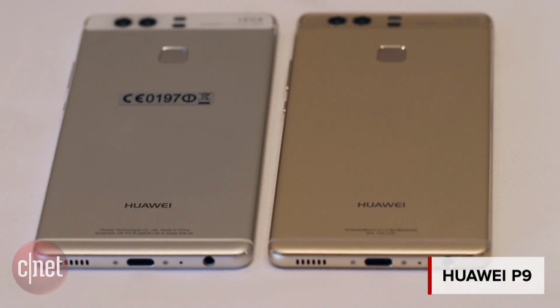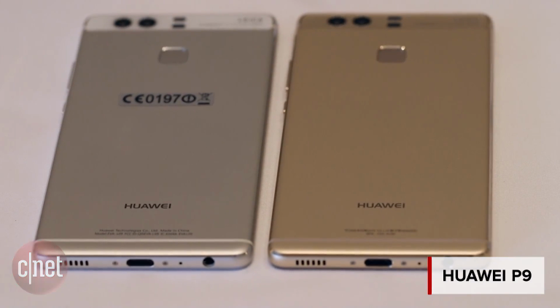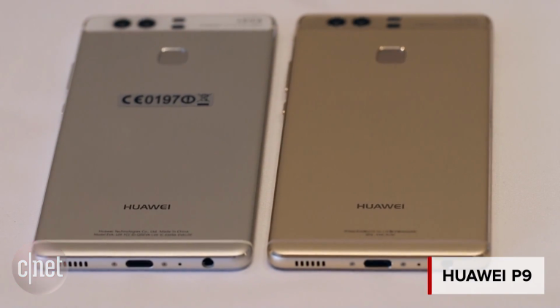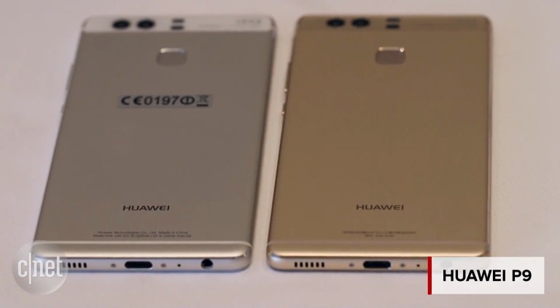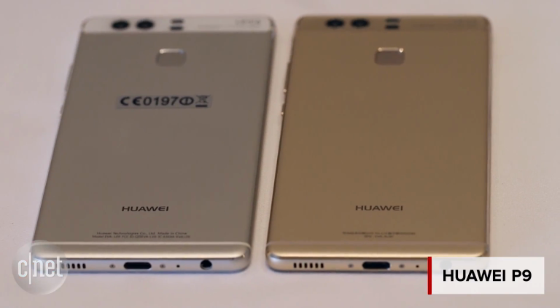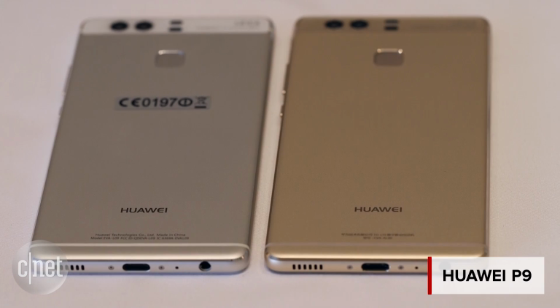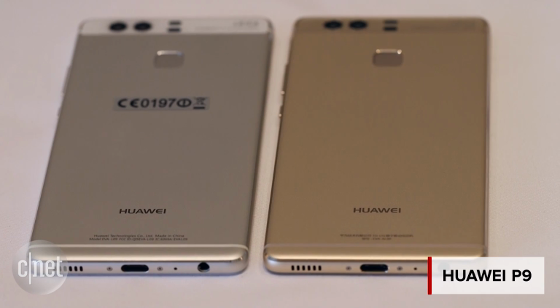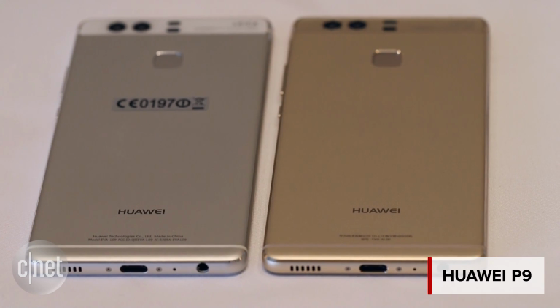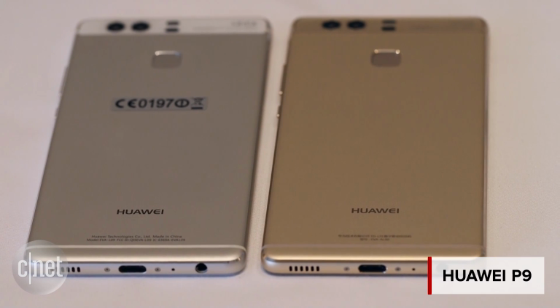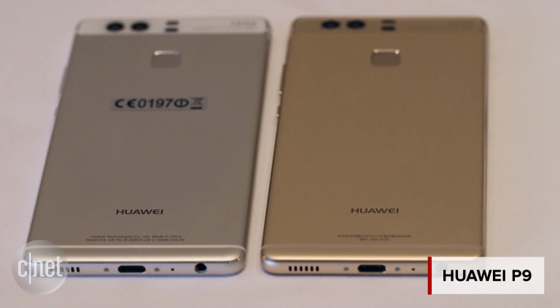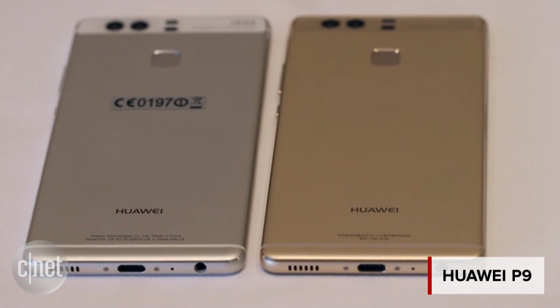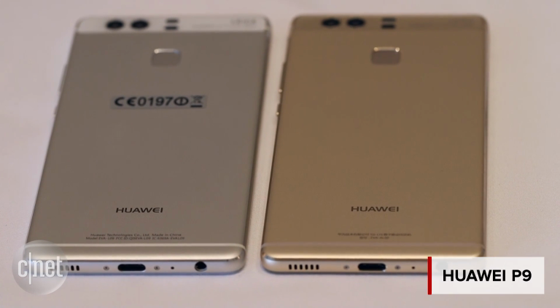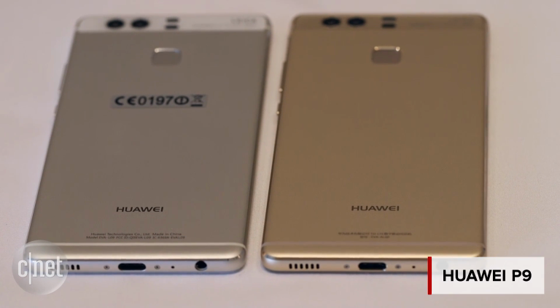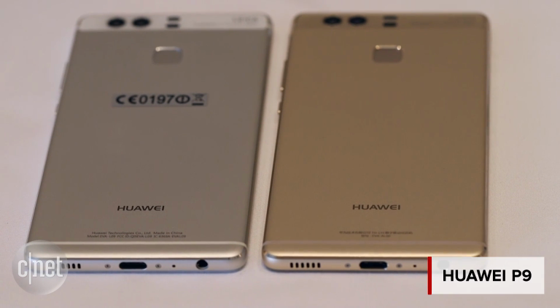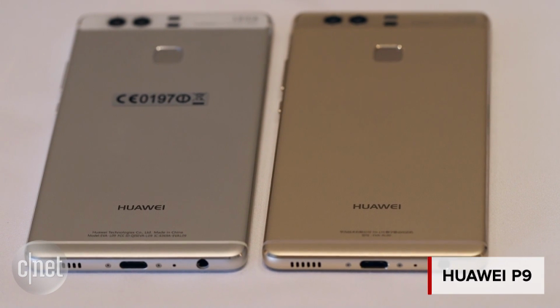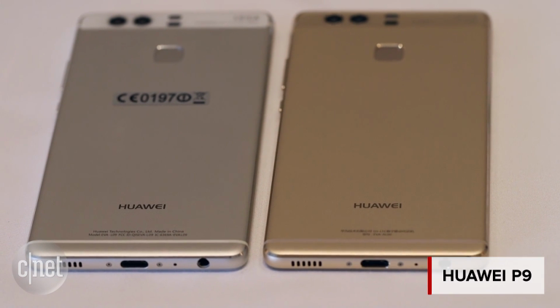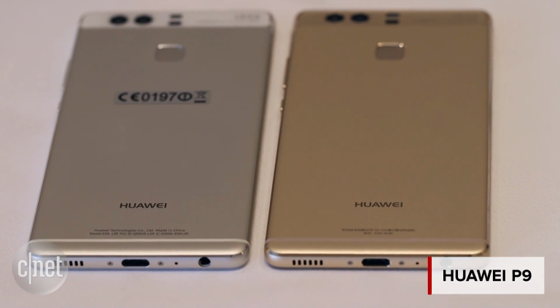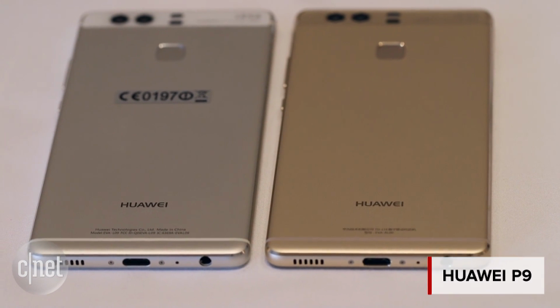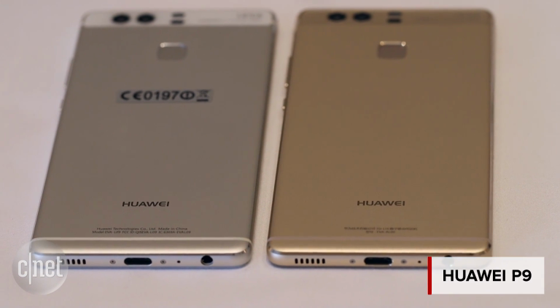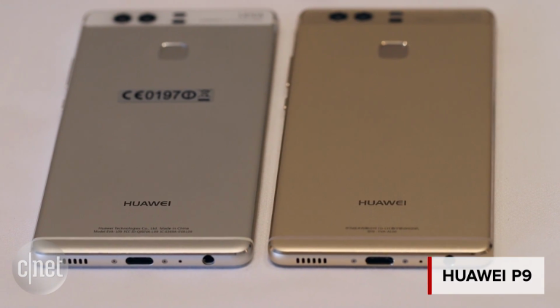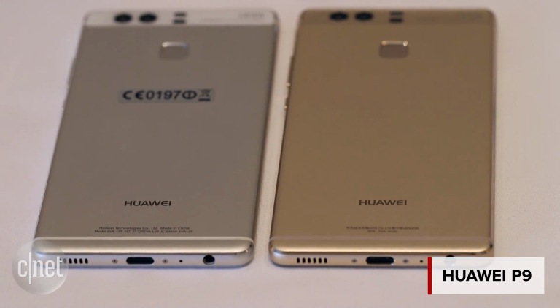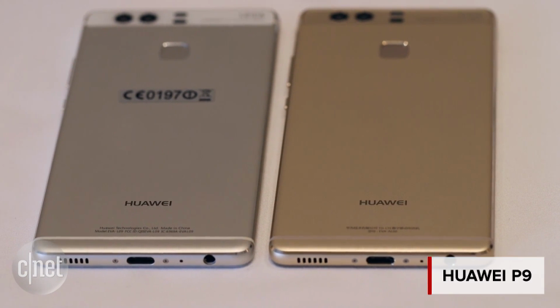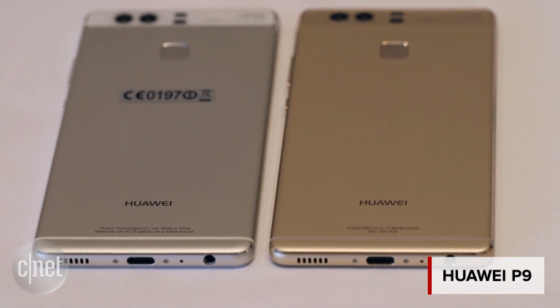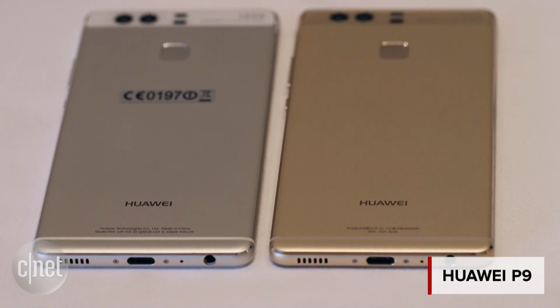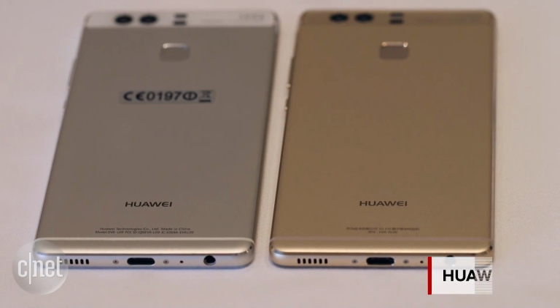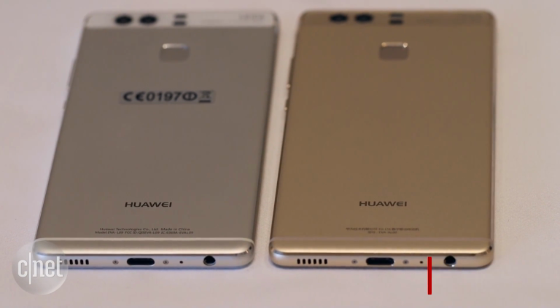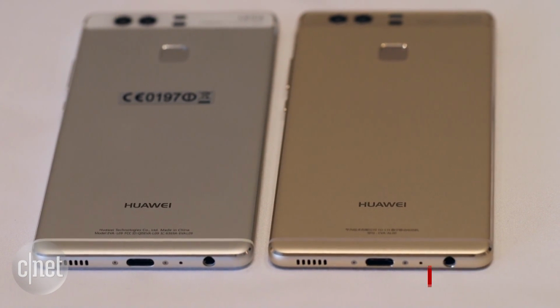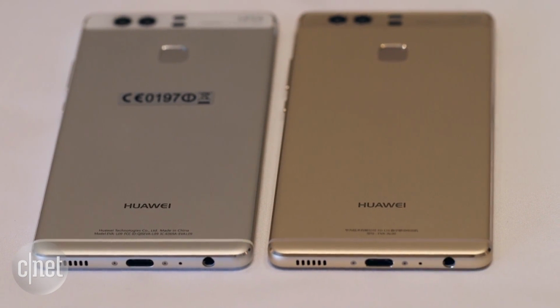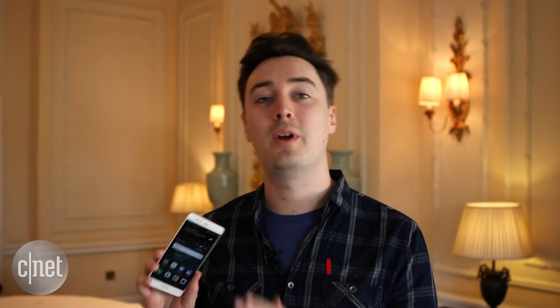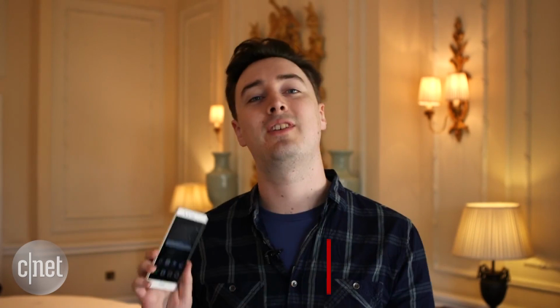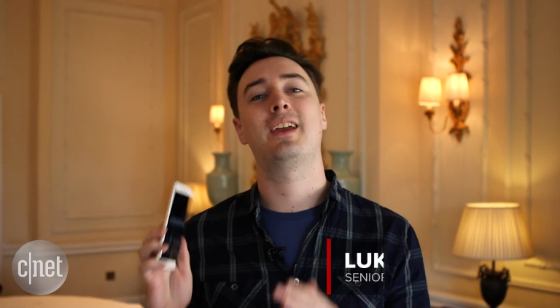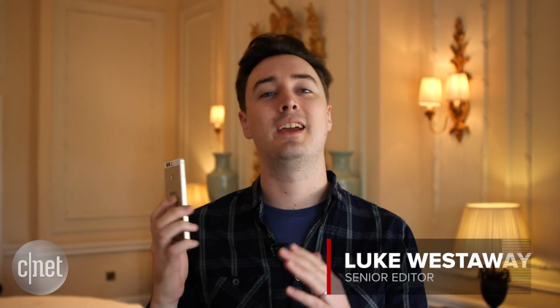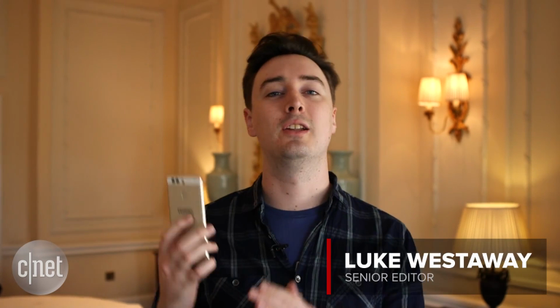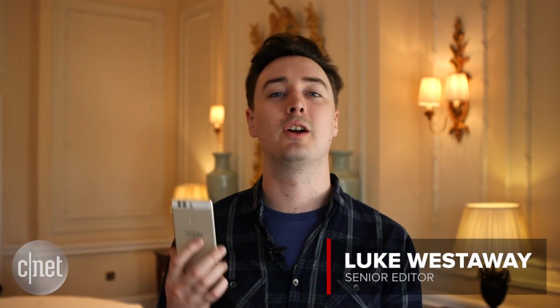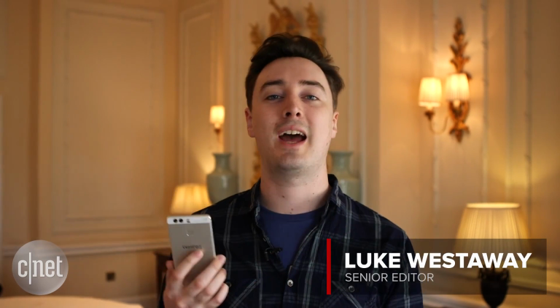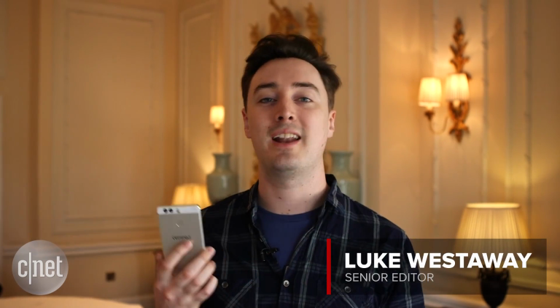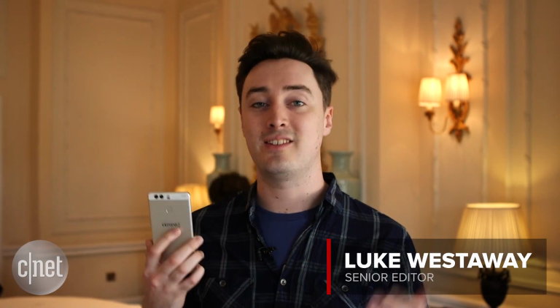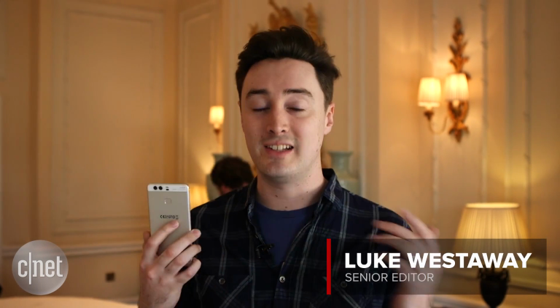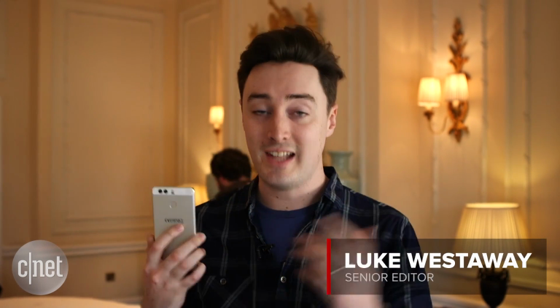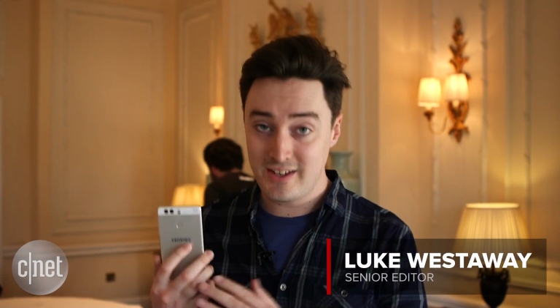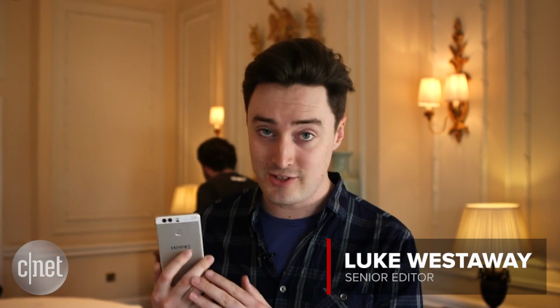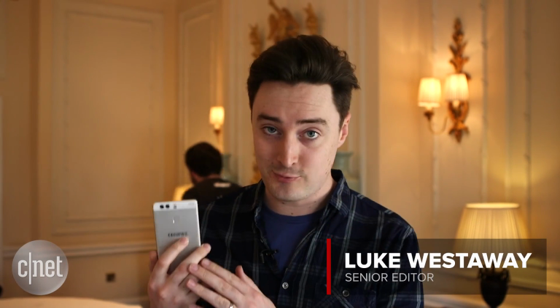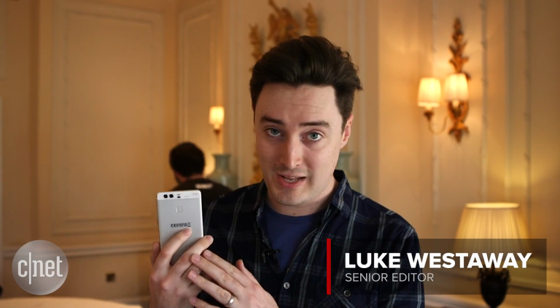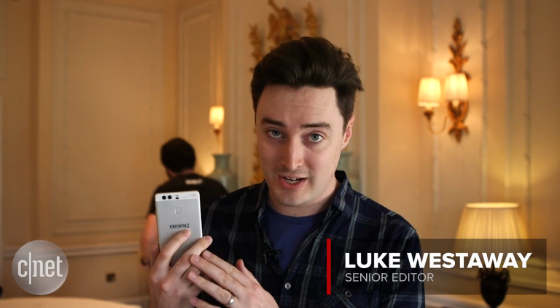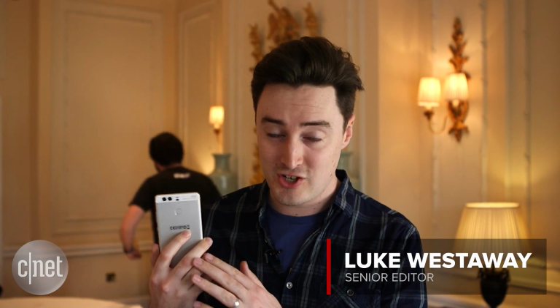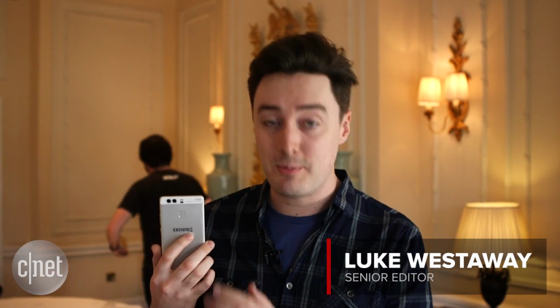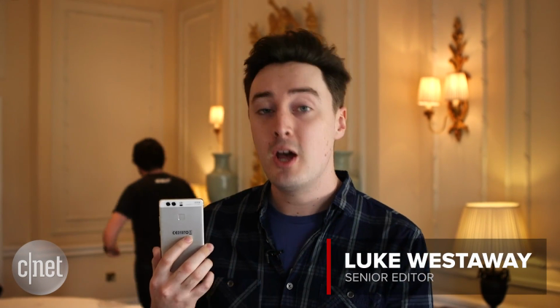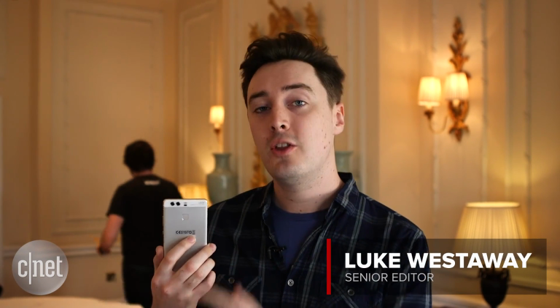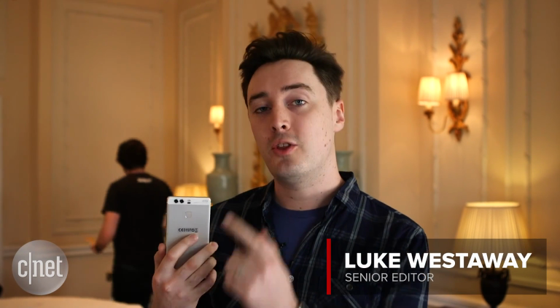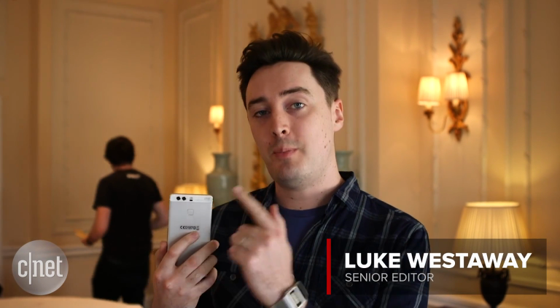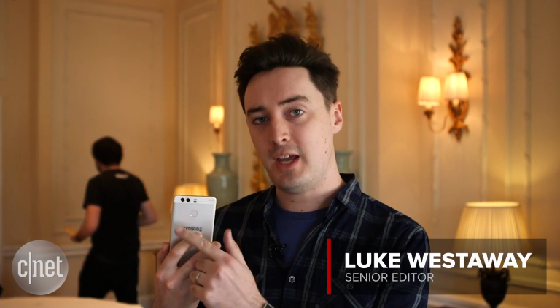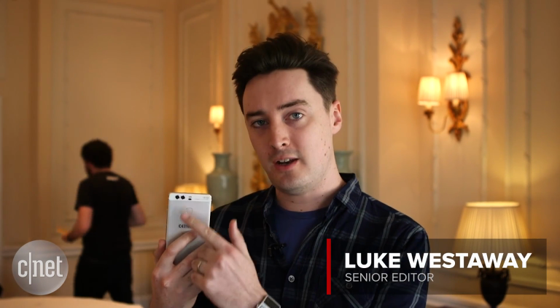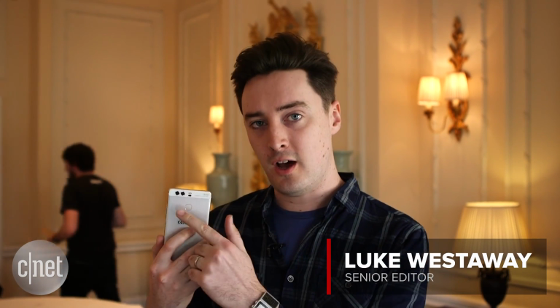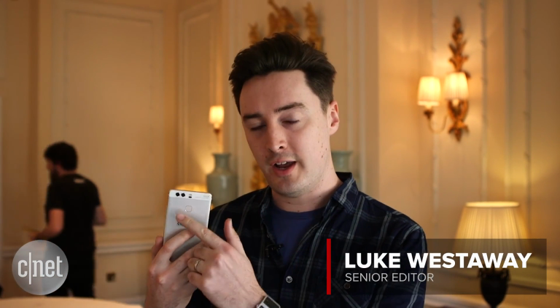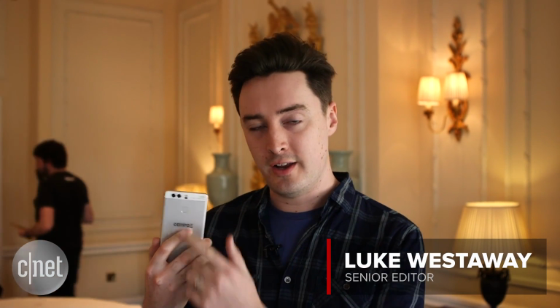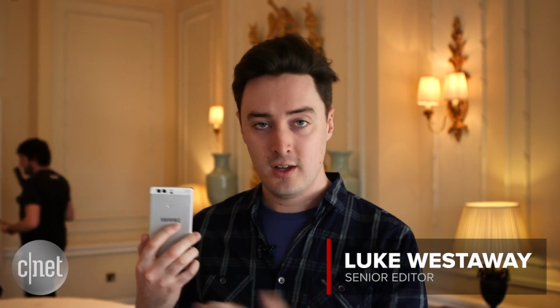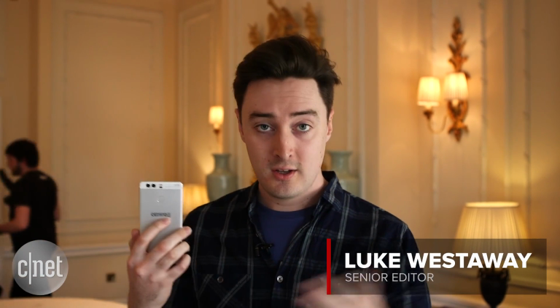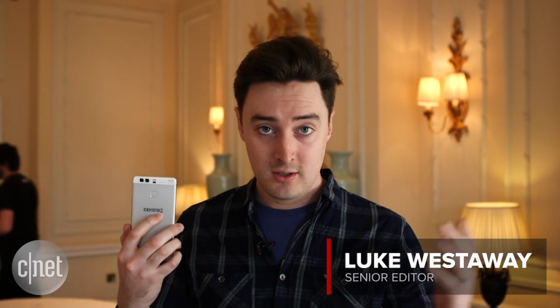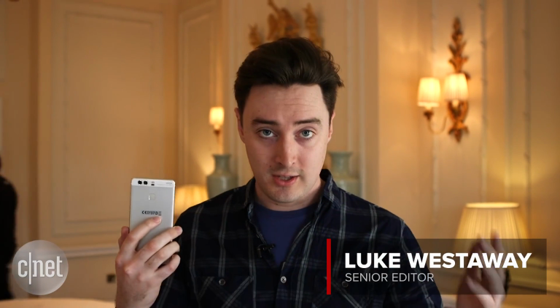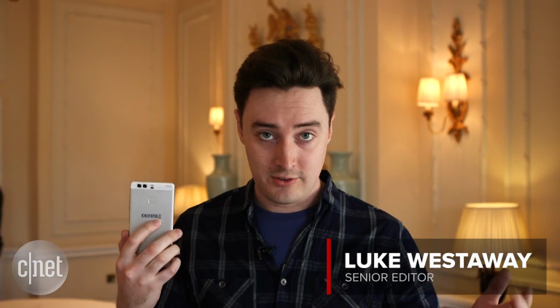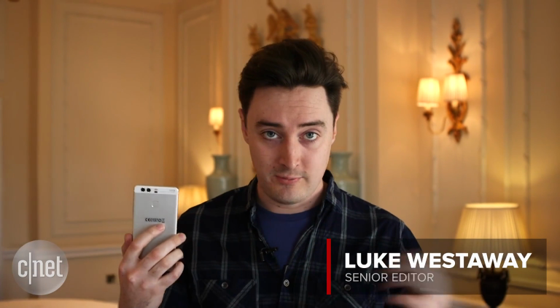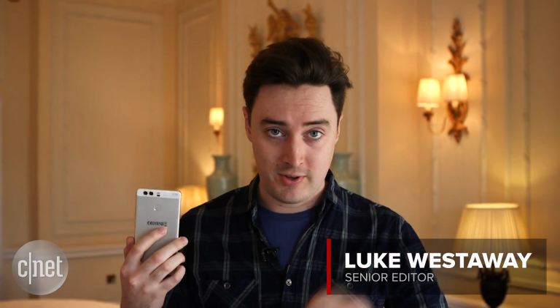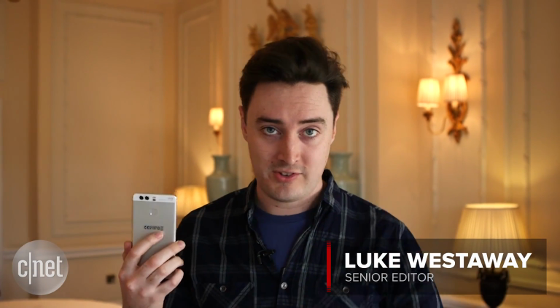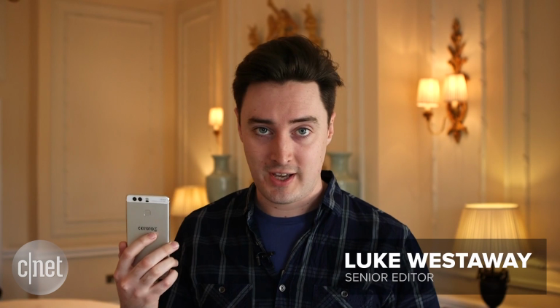Are two cameras better than one? Huawei certainly thinks so. We're taking a look at its latest flagship, the P9. Let's investigate.